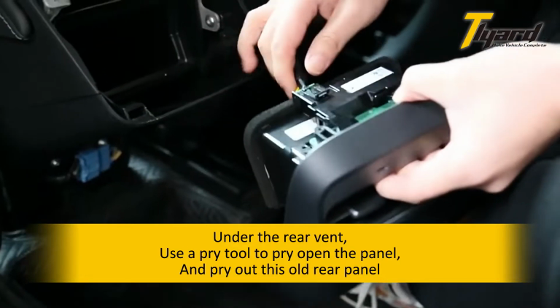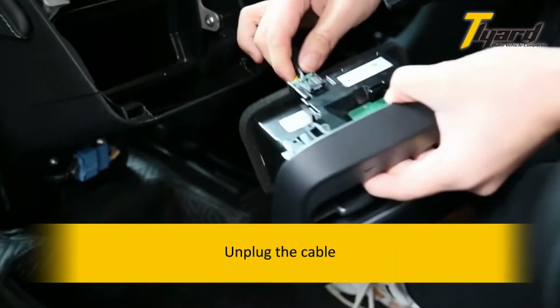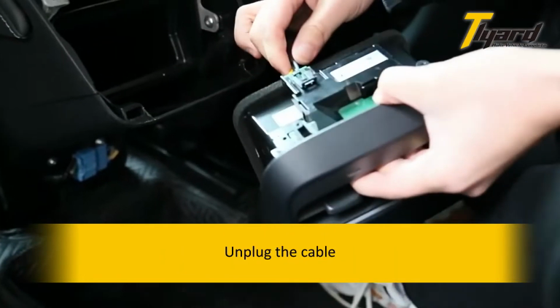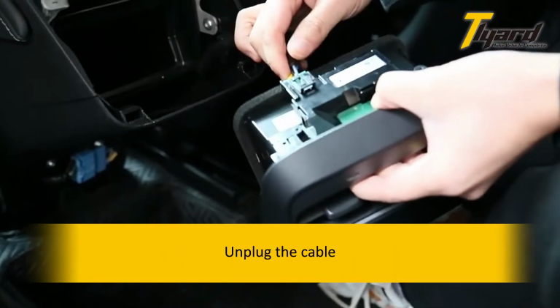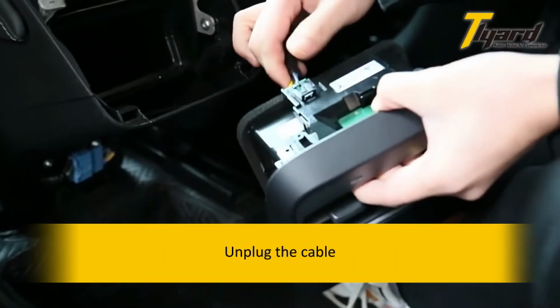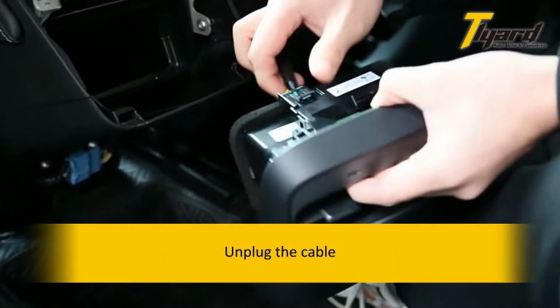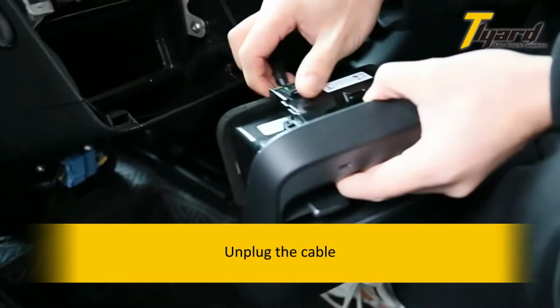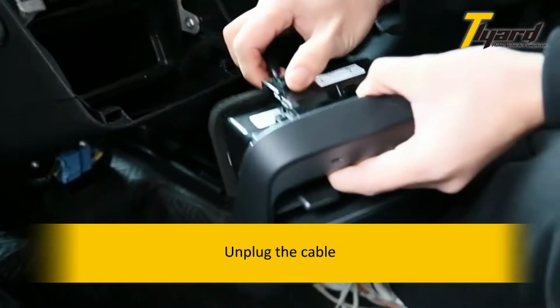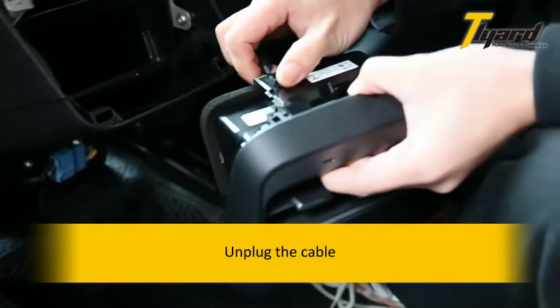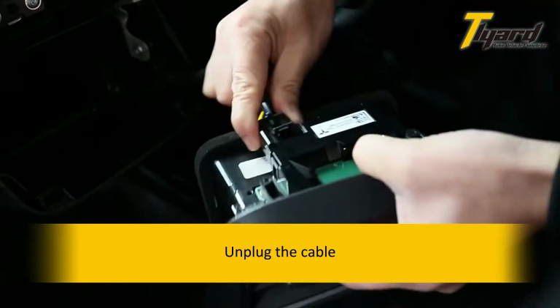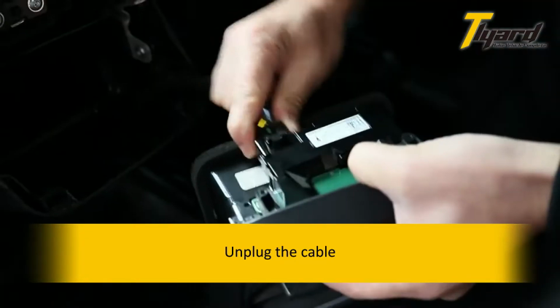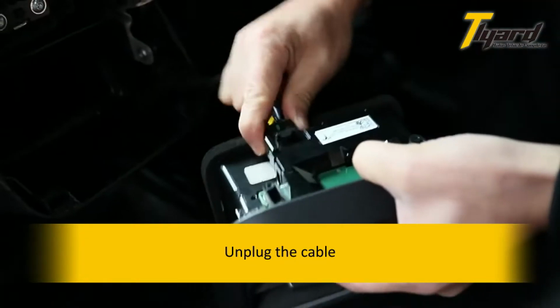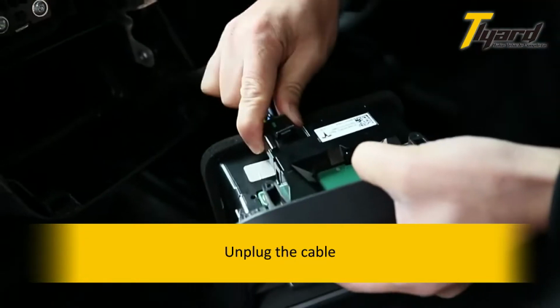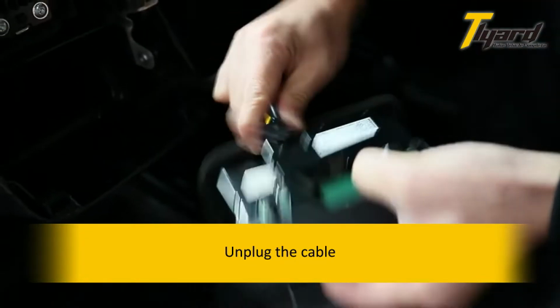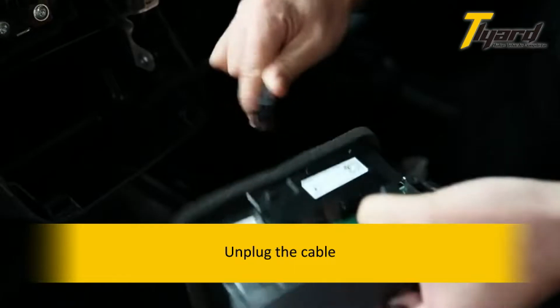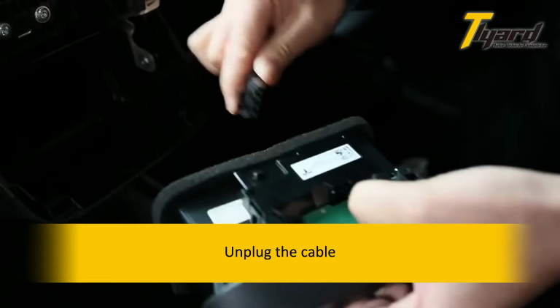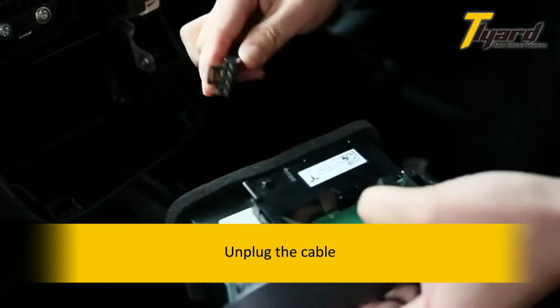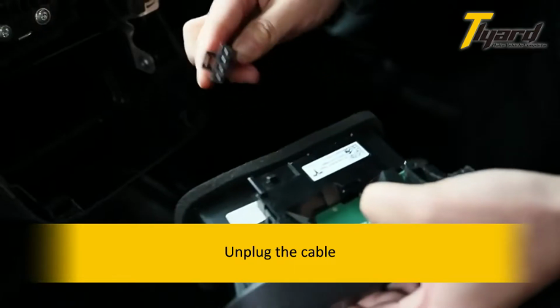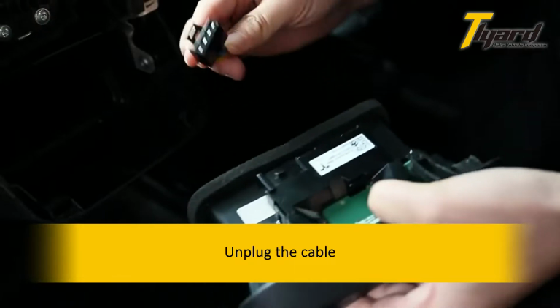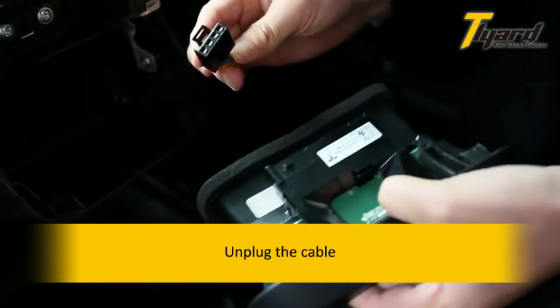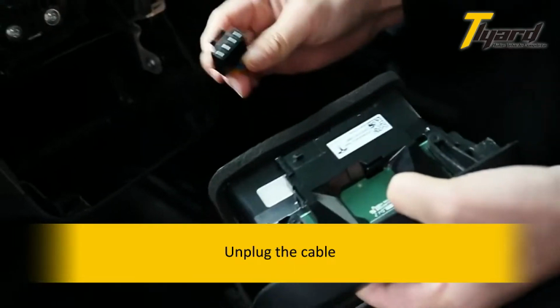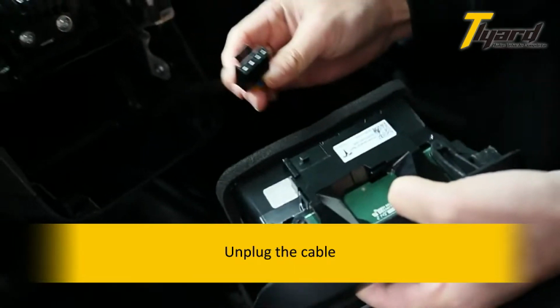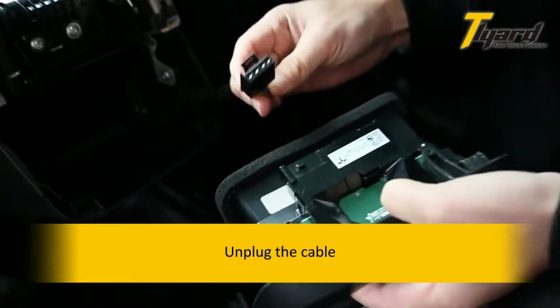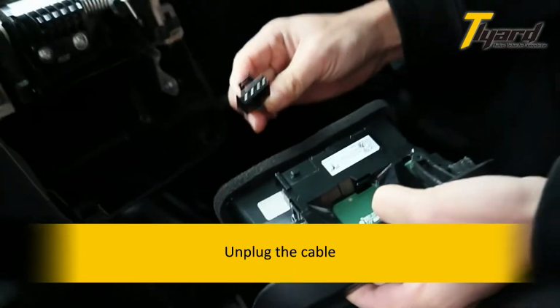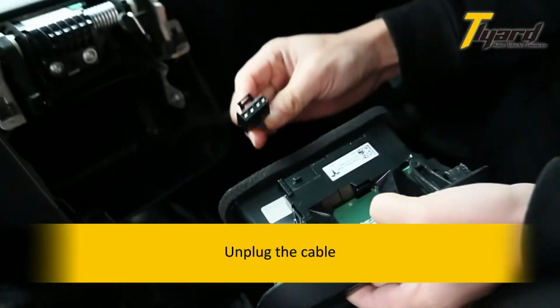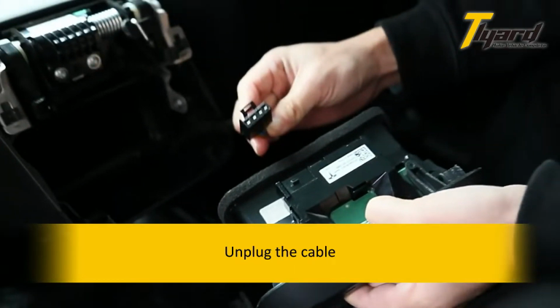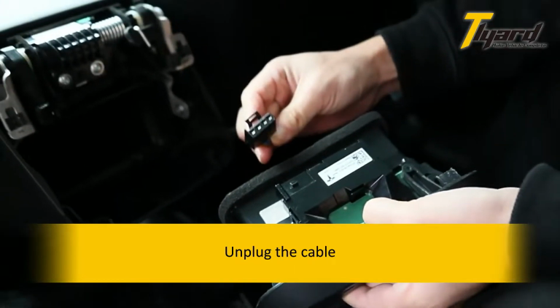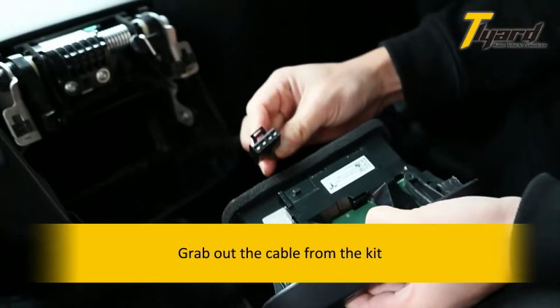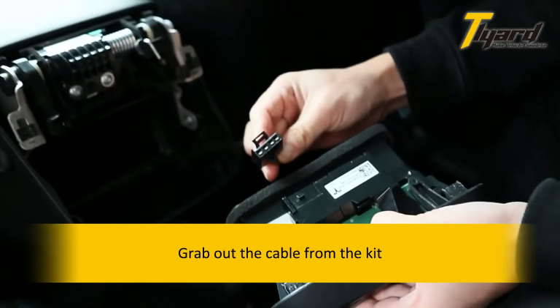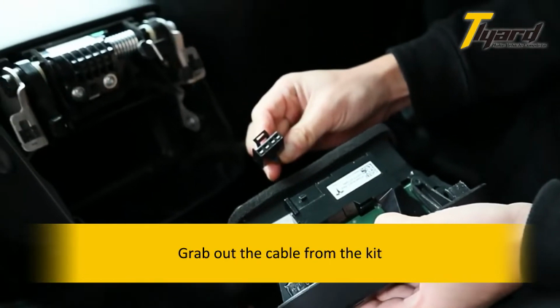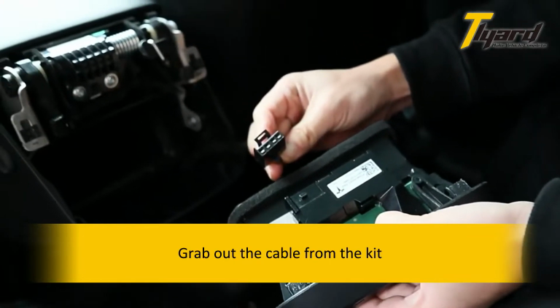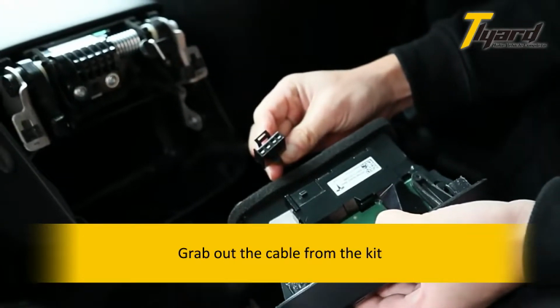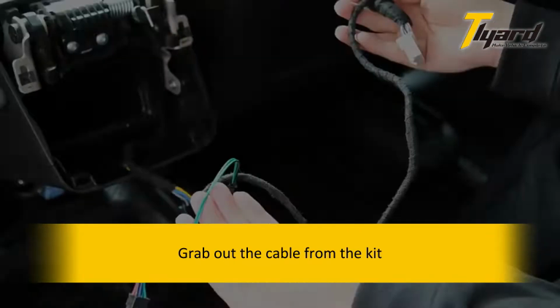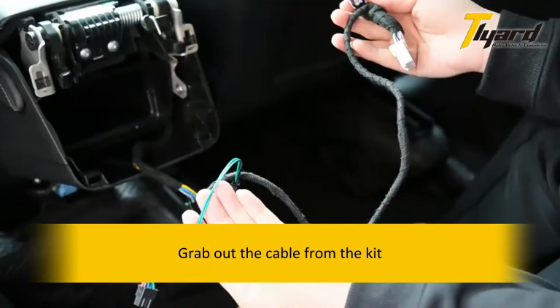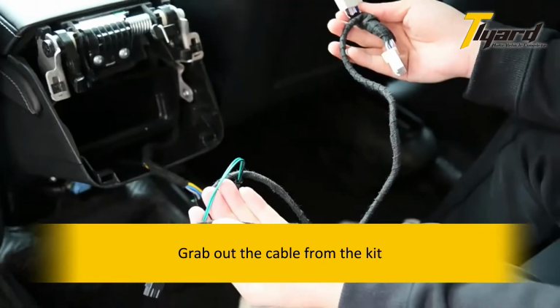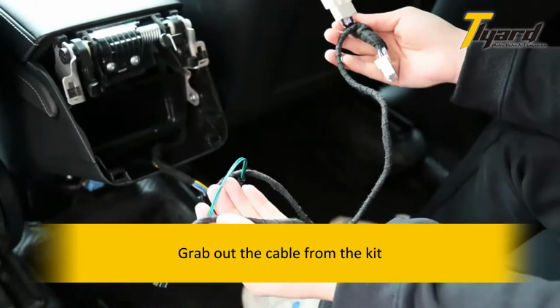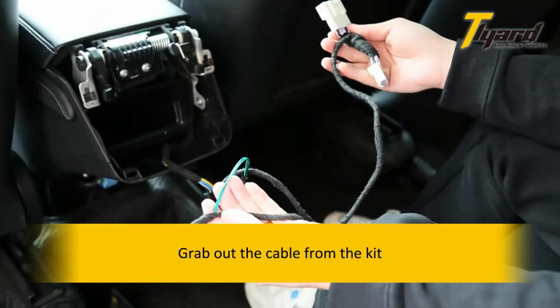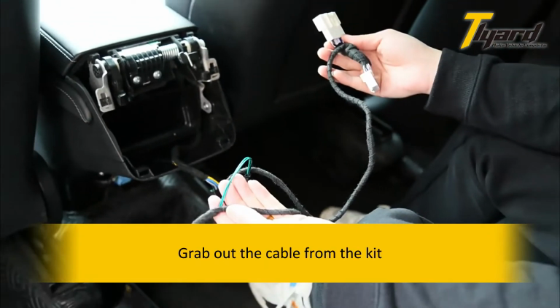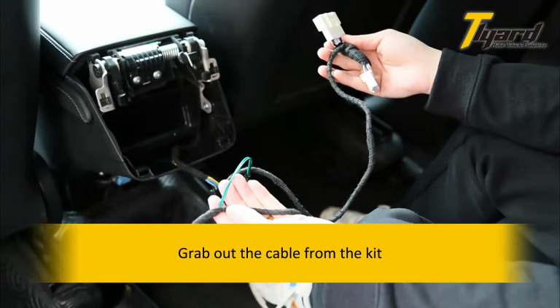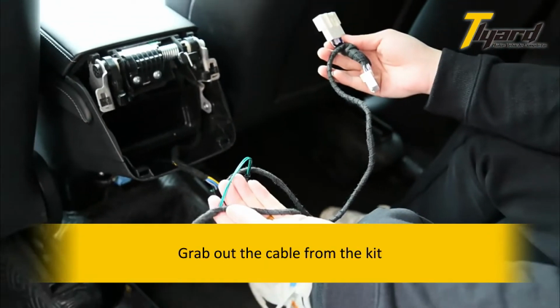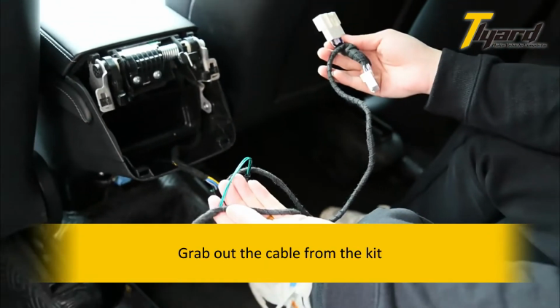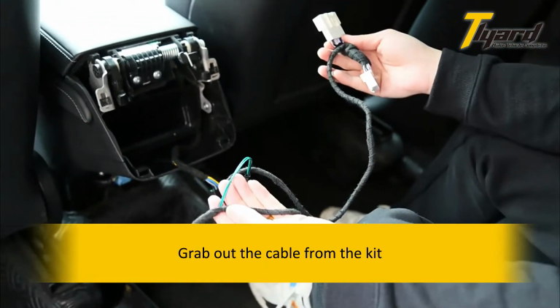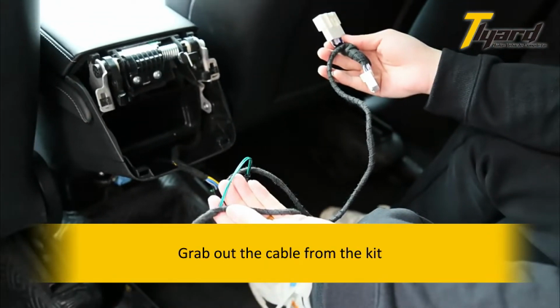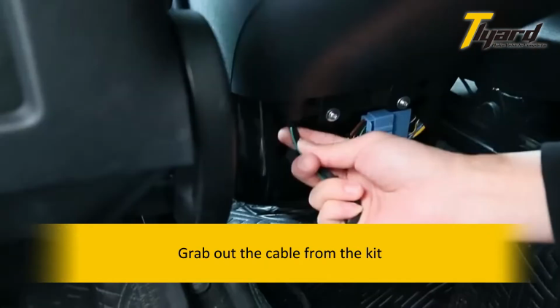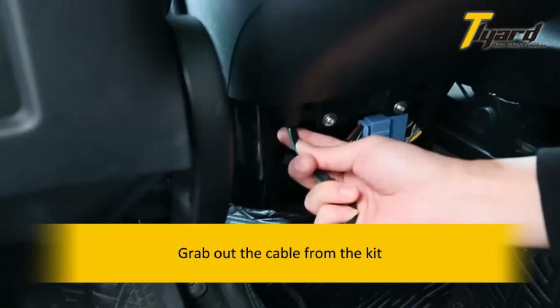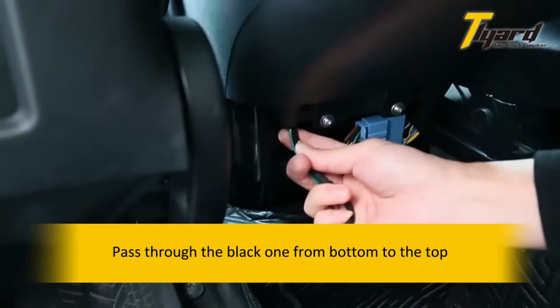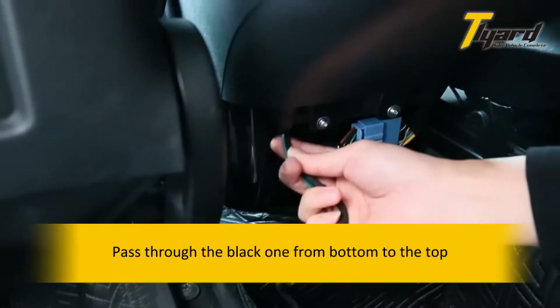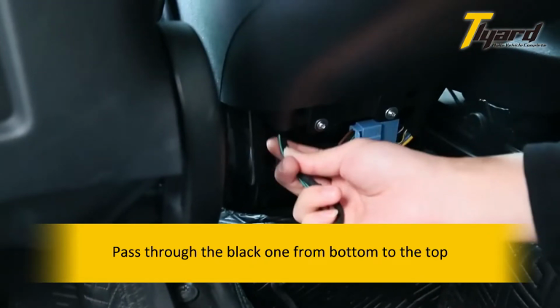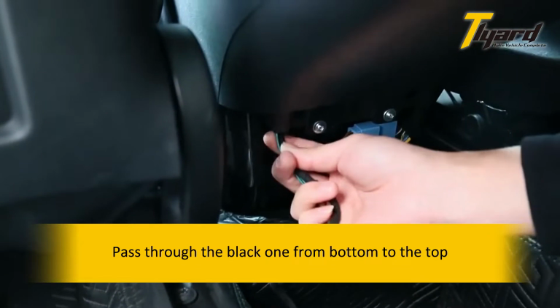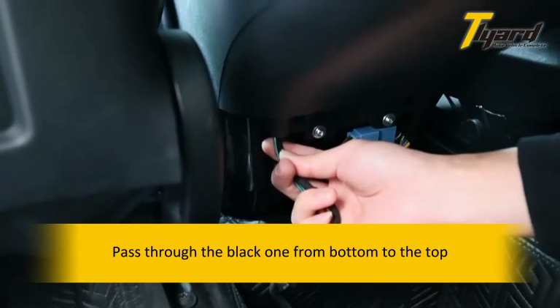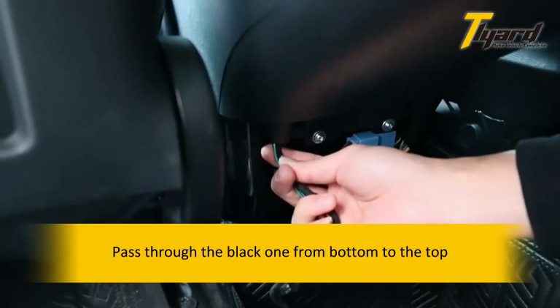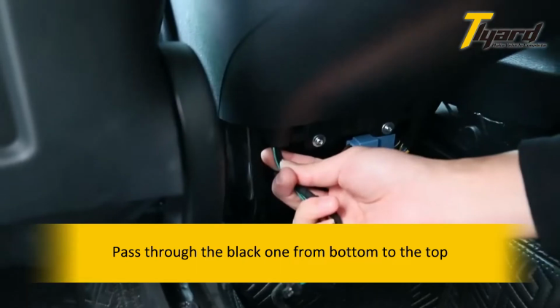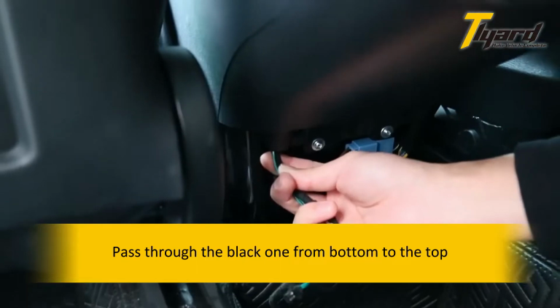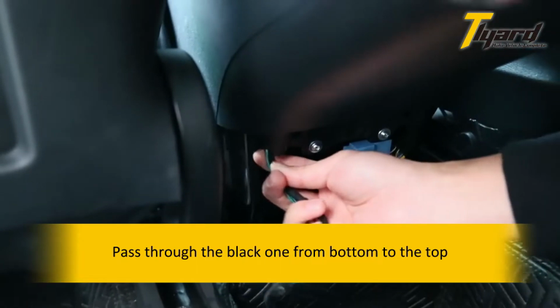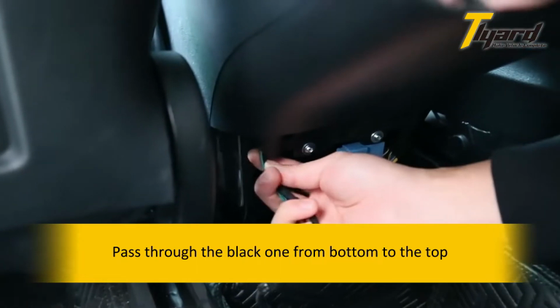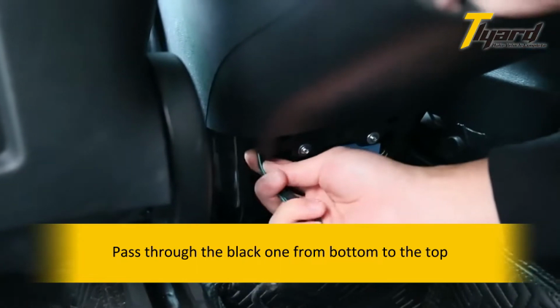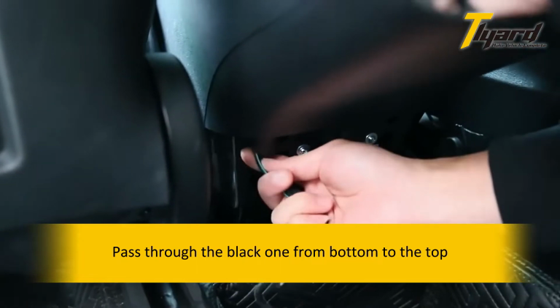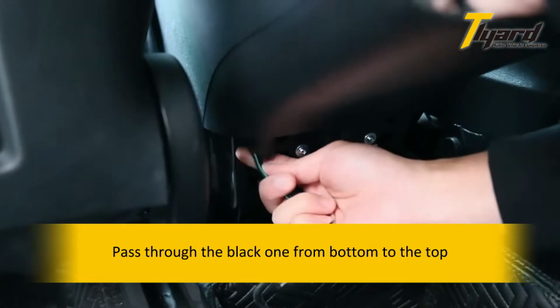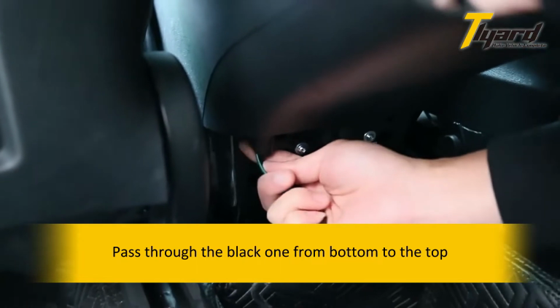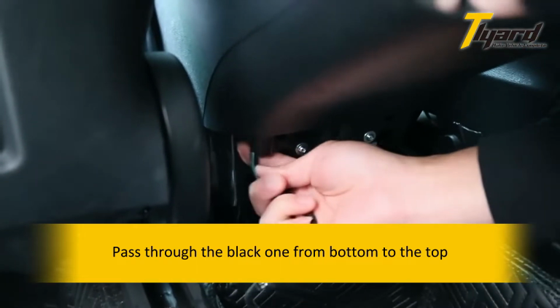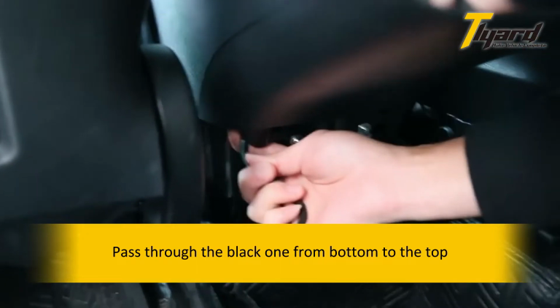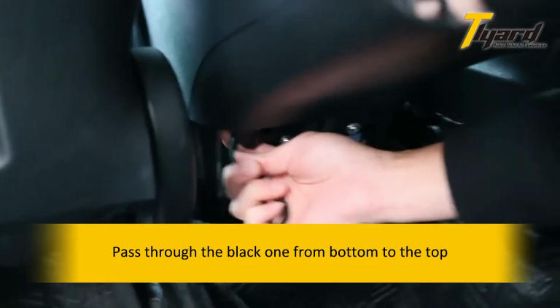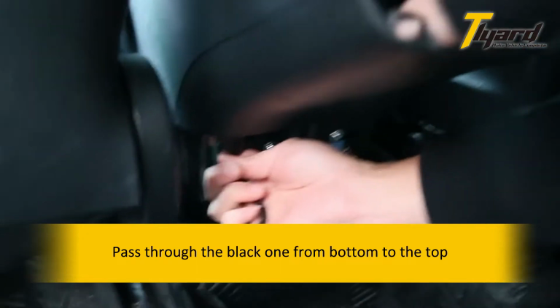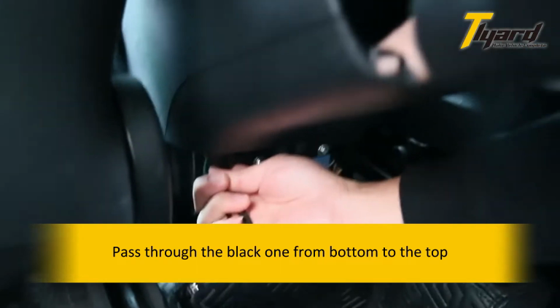Unplug the cable. Grab the cable from the kit and pass the black one through from bottom to the top.